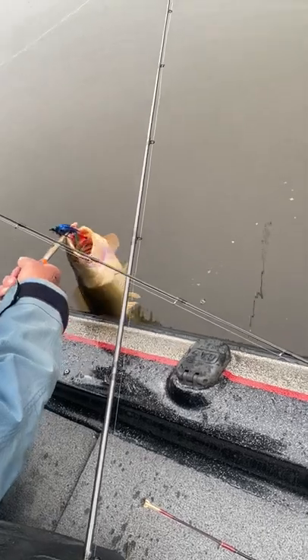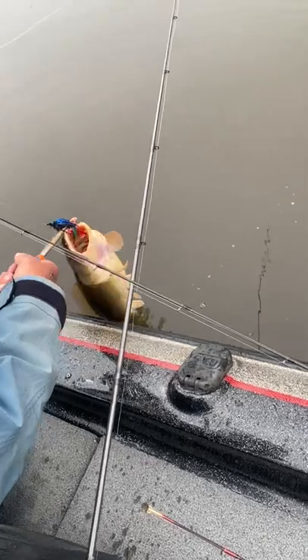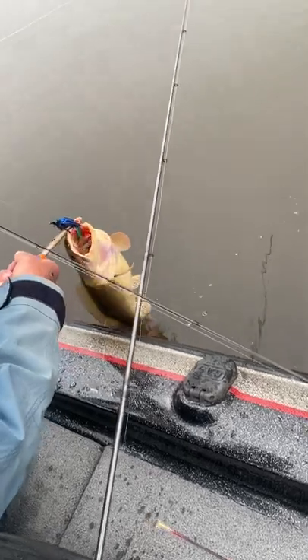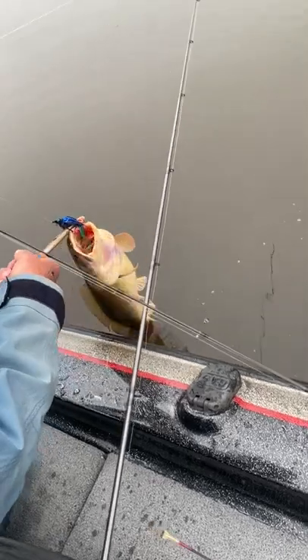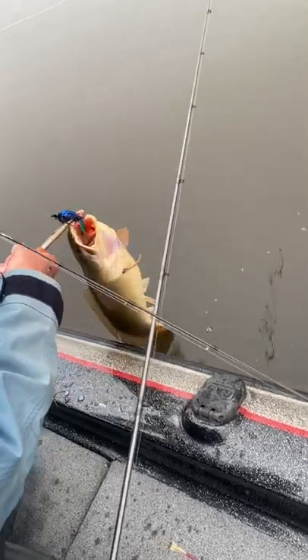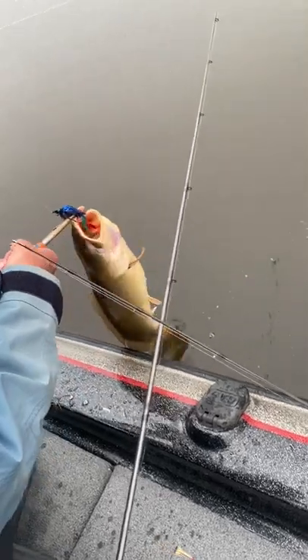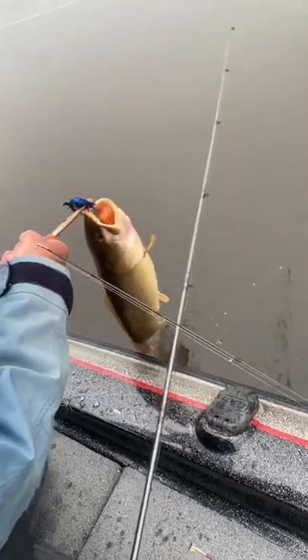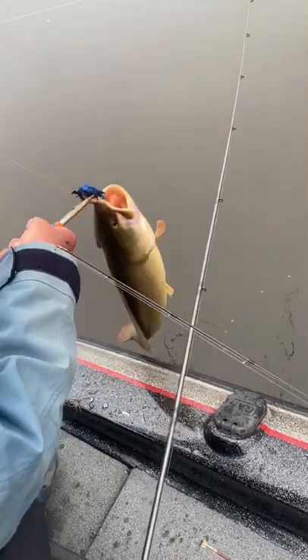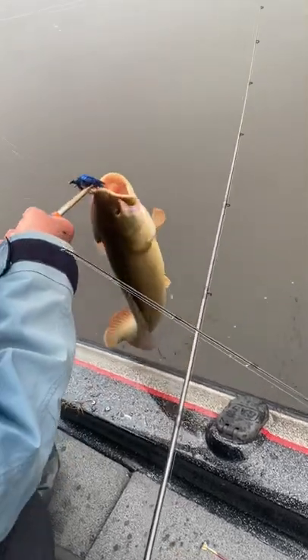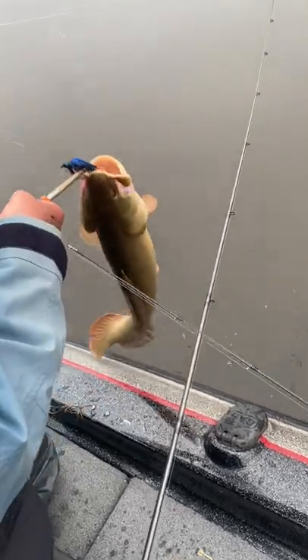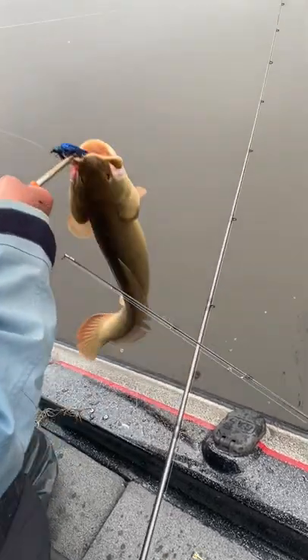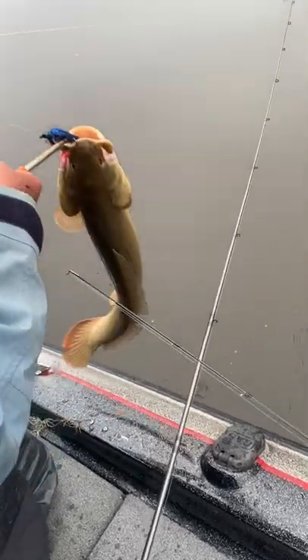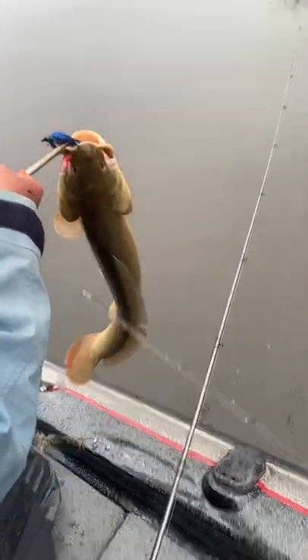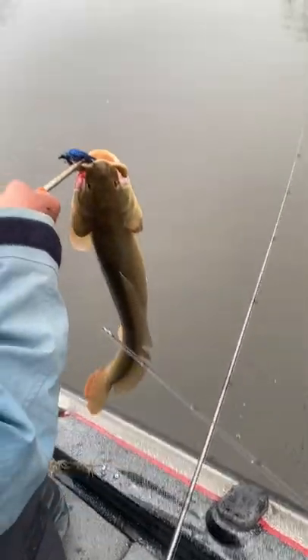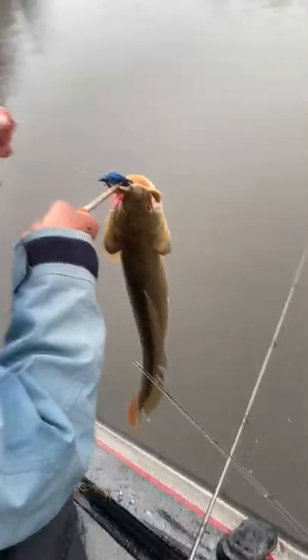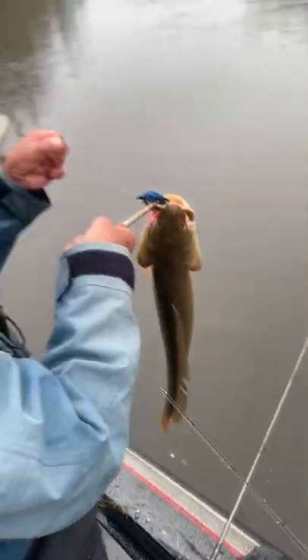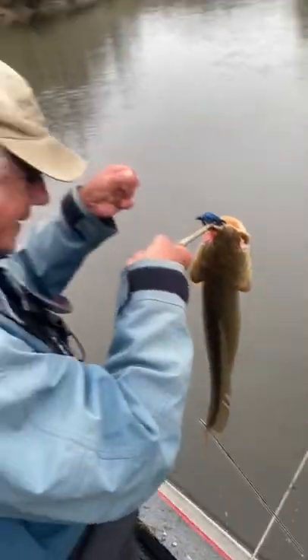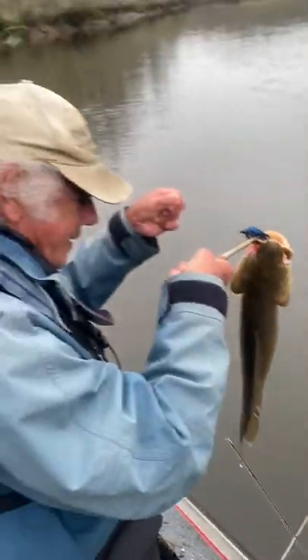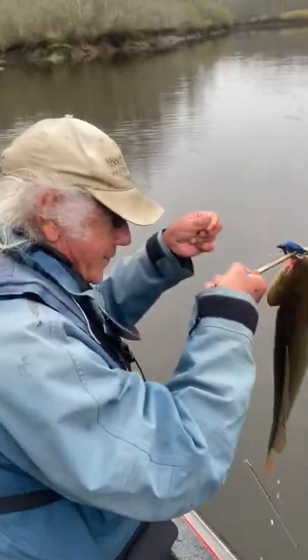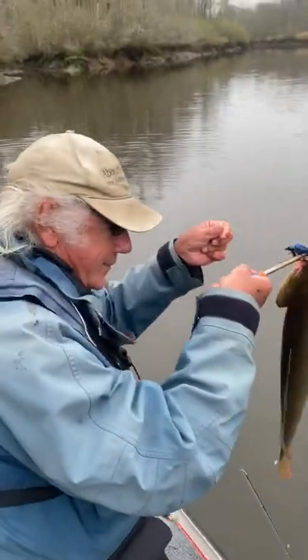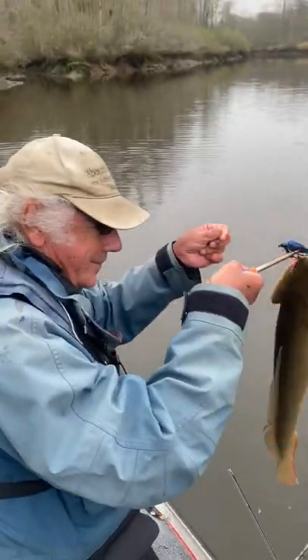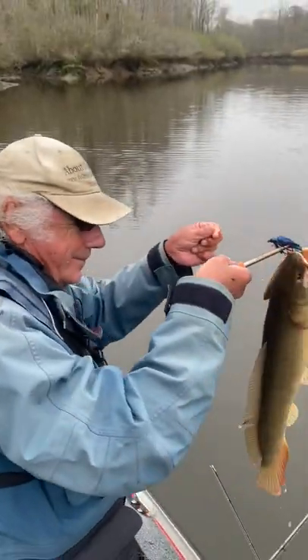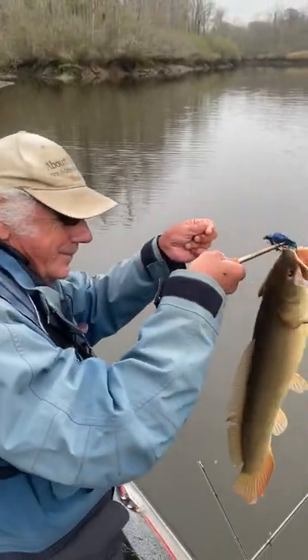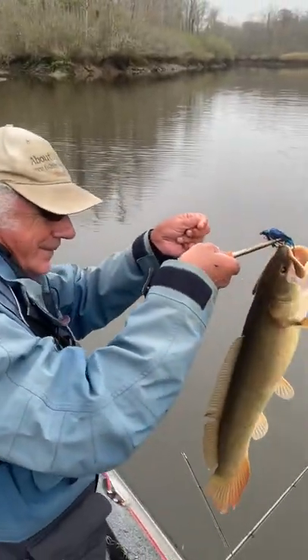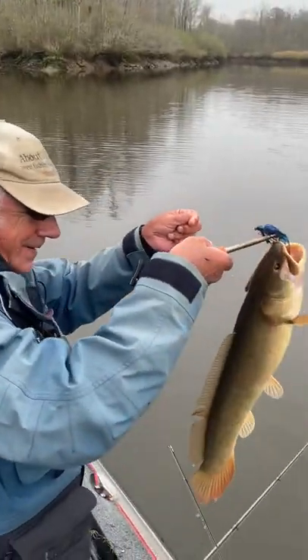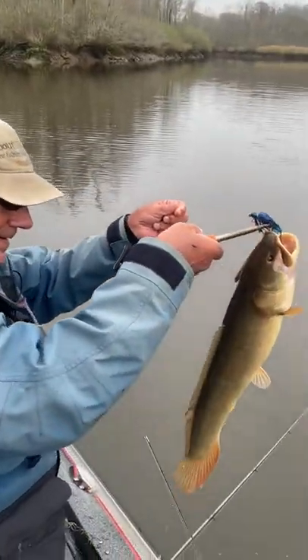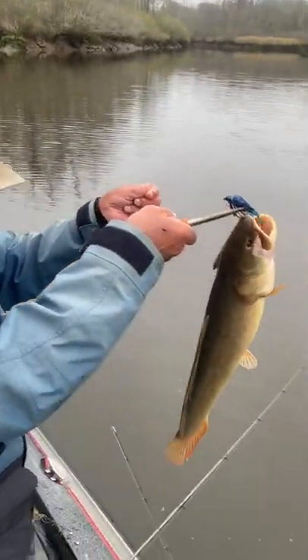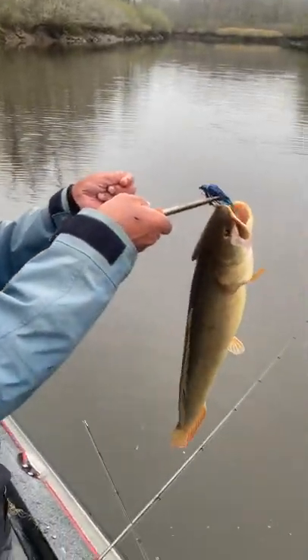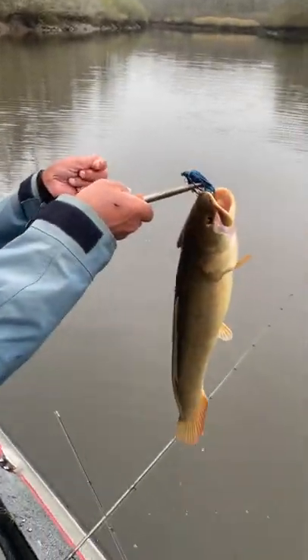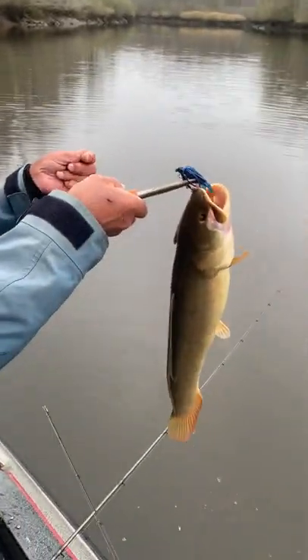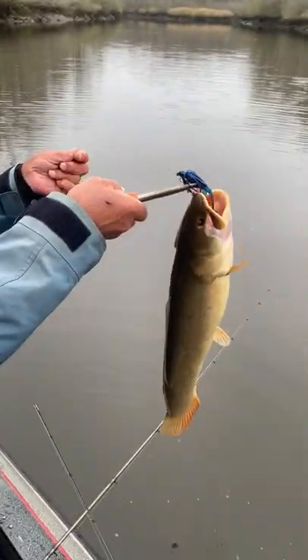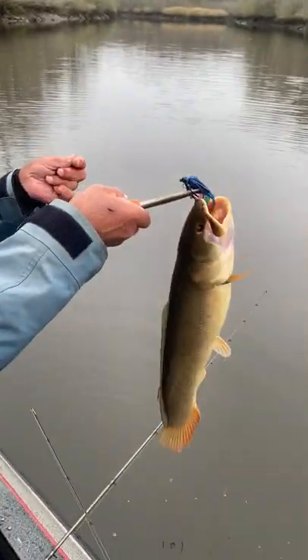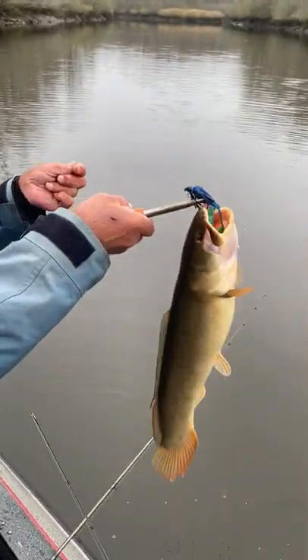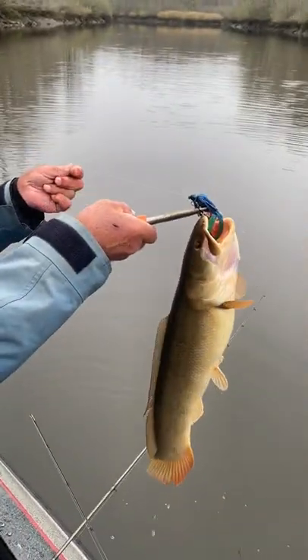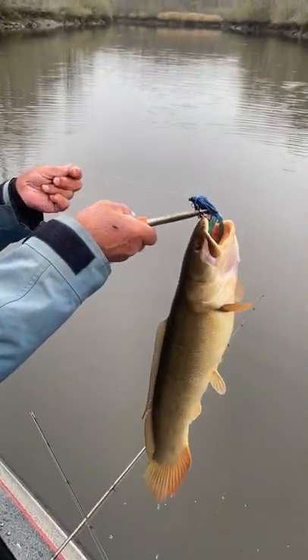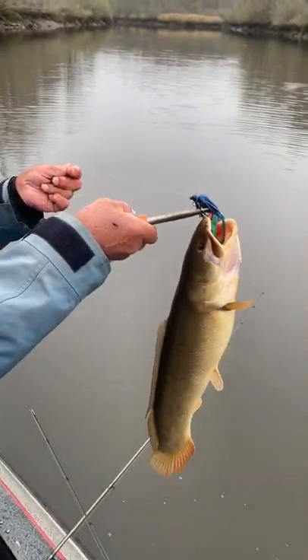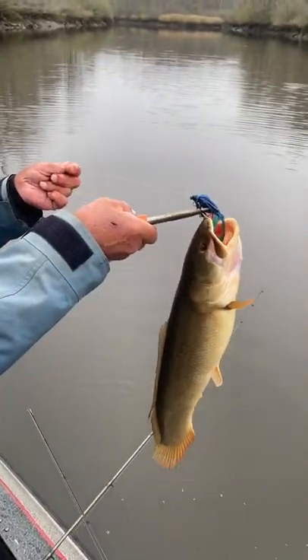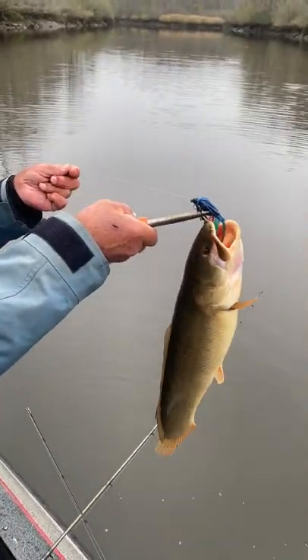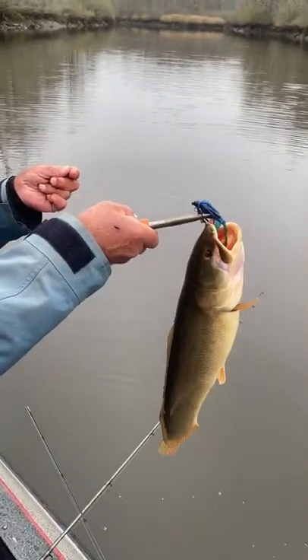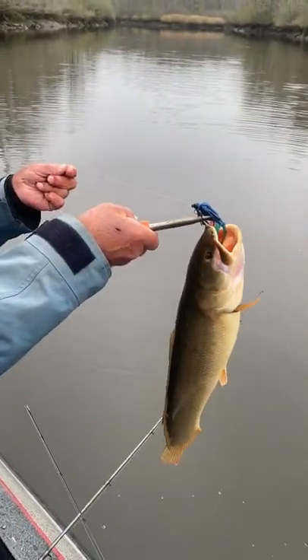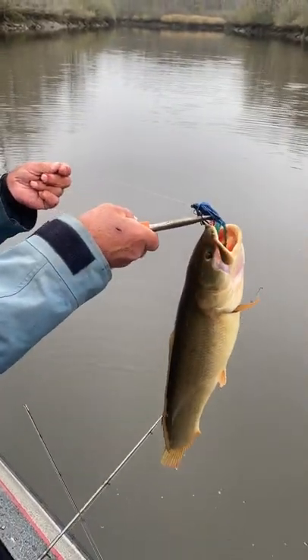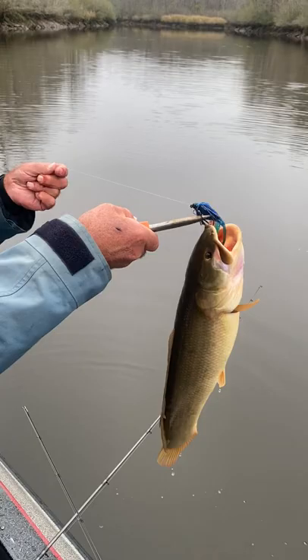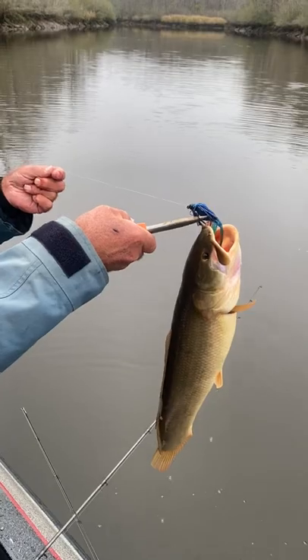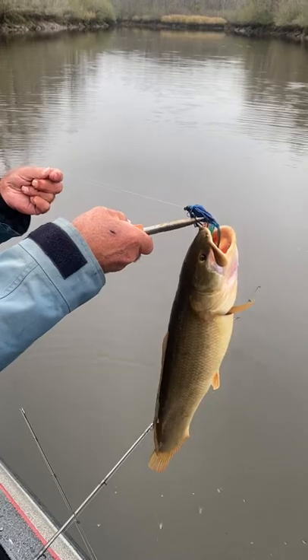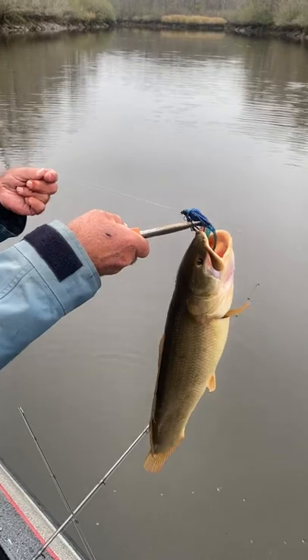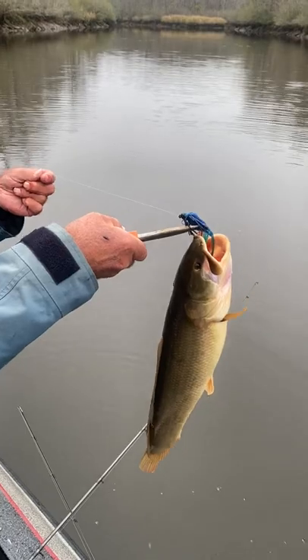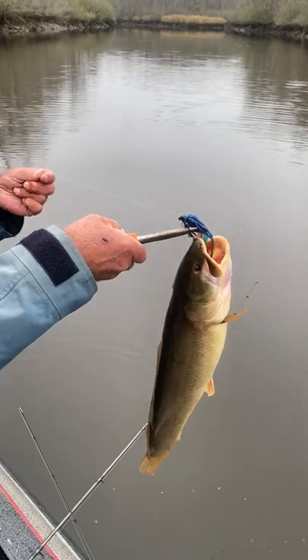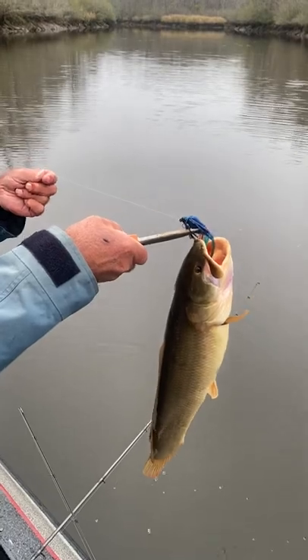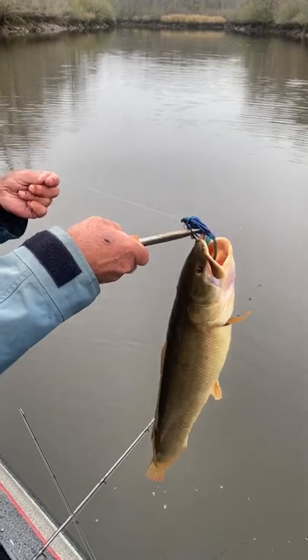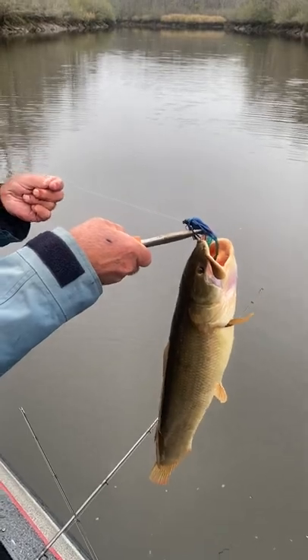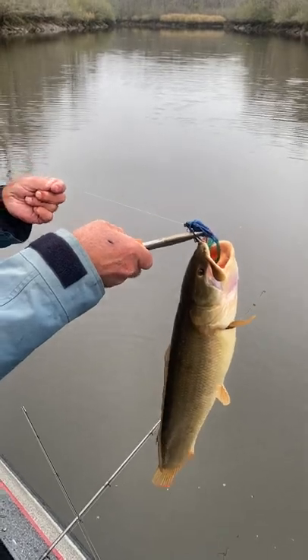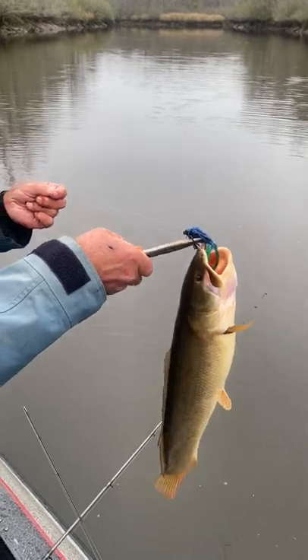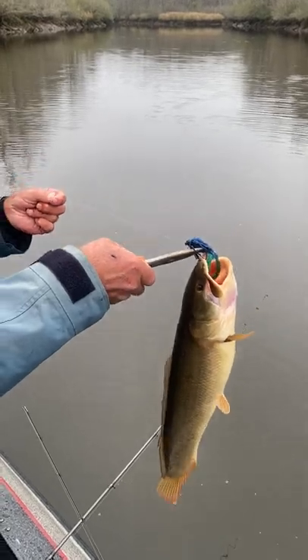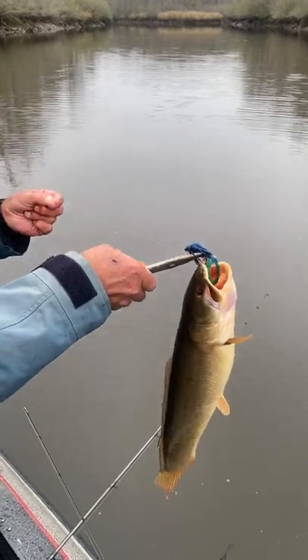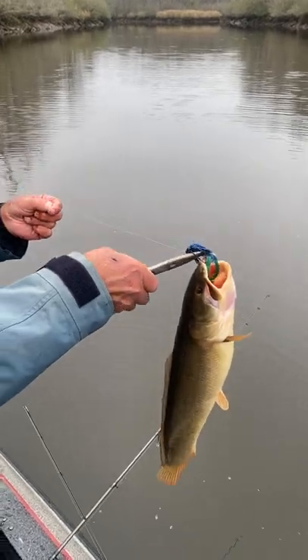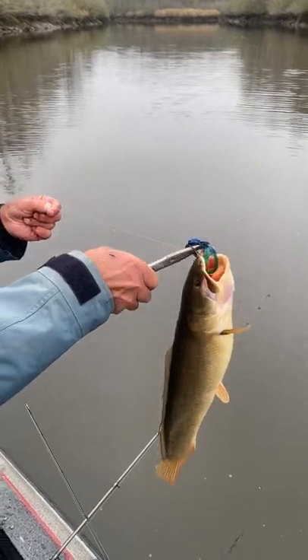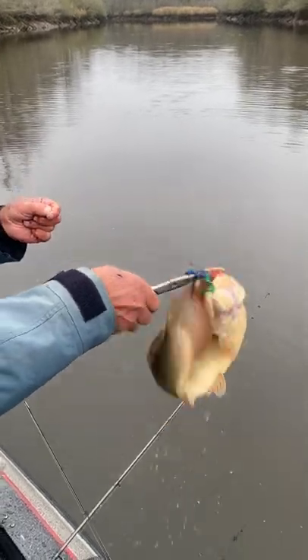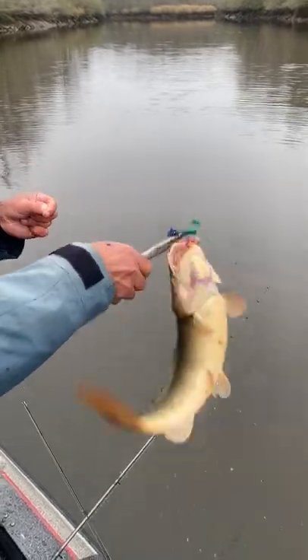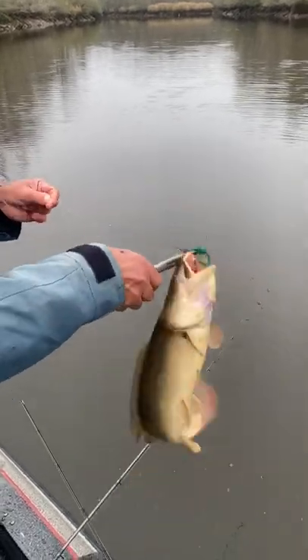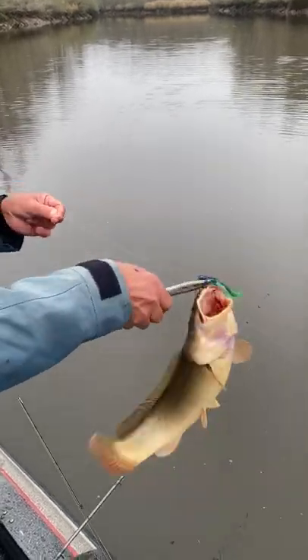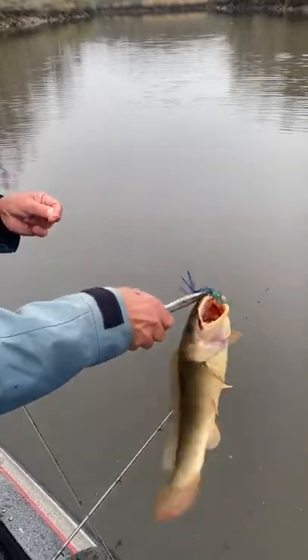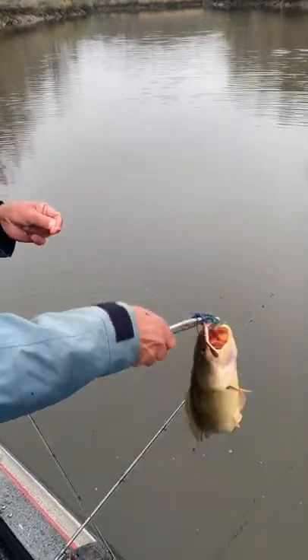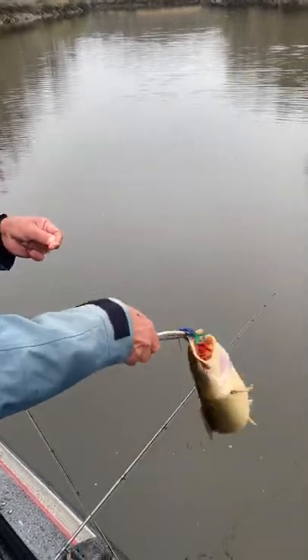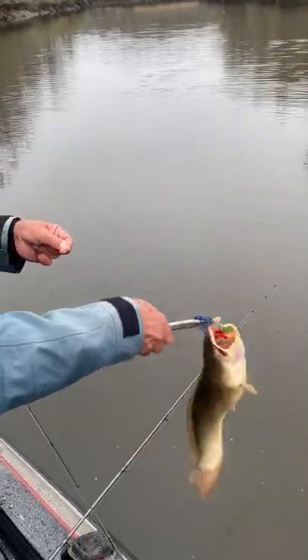Hold him up, he's still videoing. Yes sir, you got it. Good, good — three and a half, four pounder.